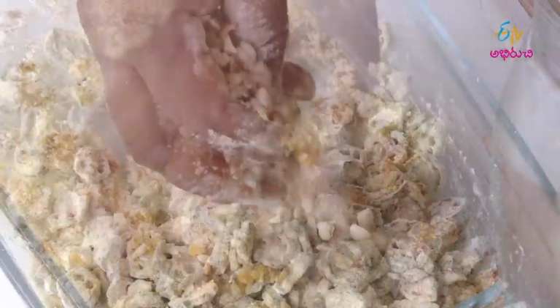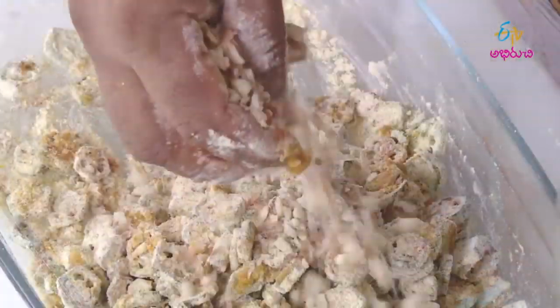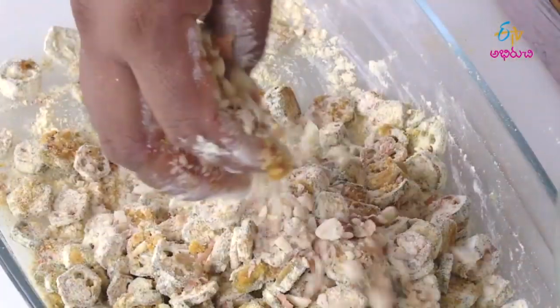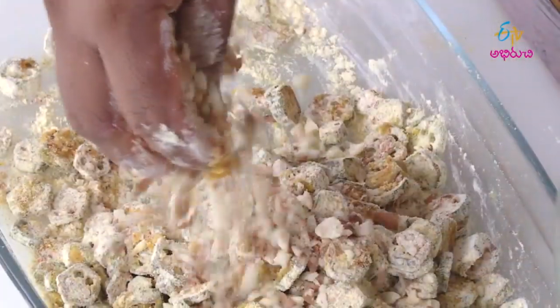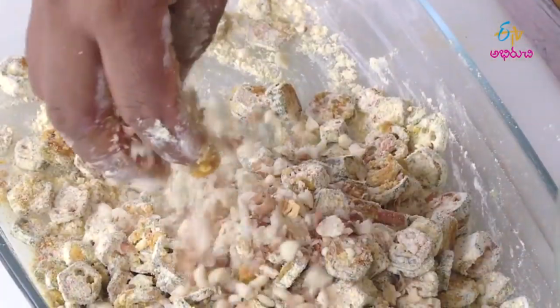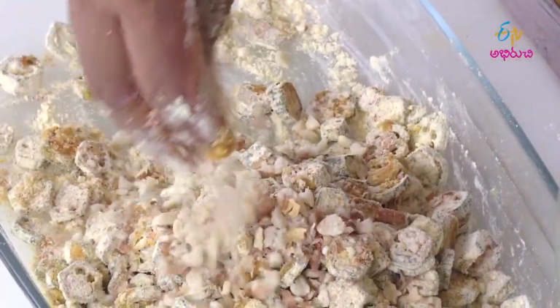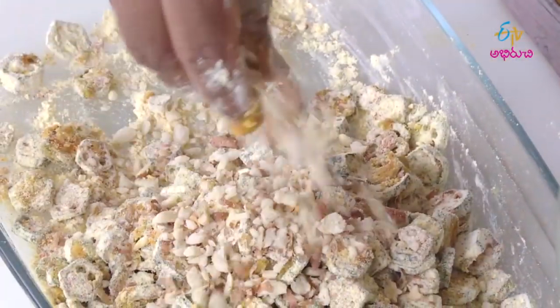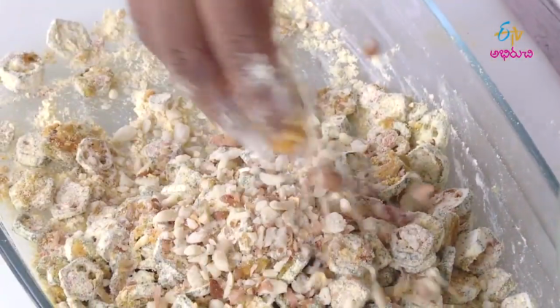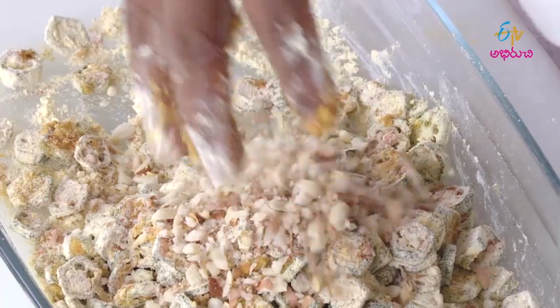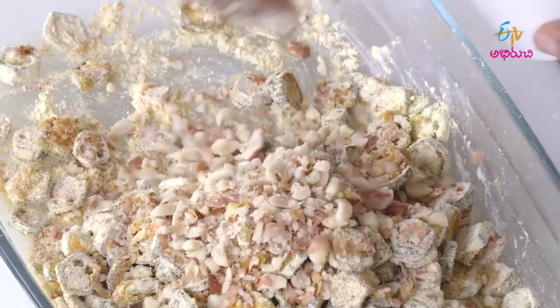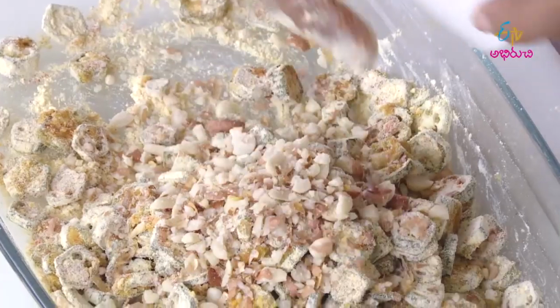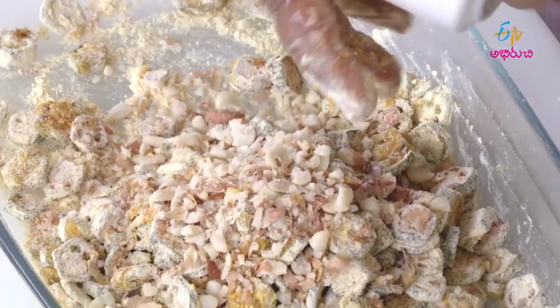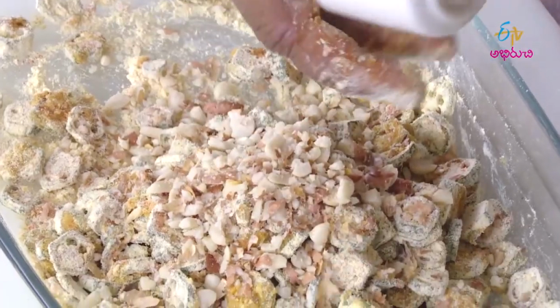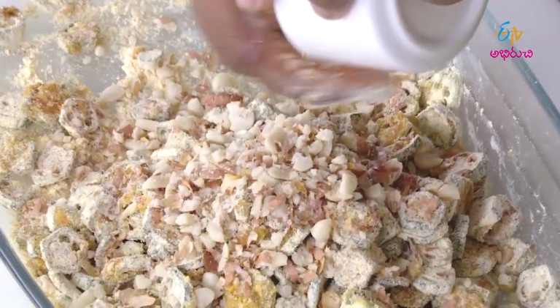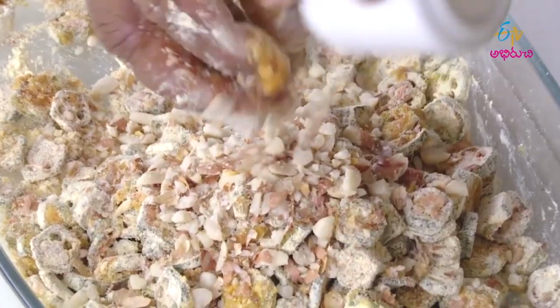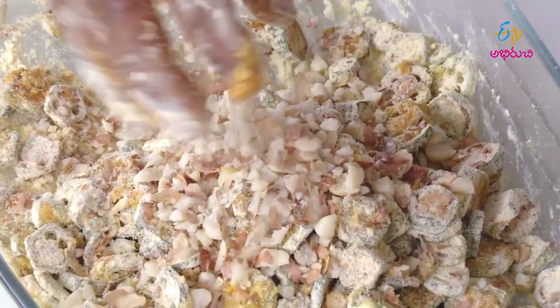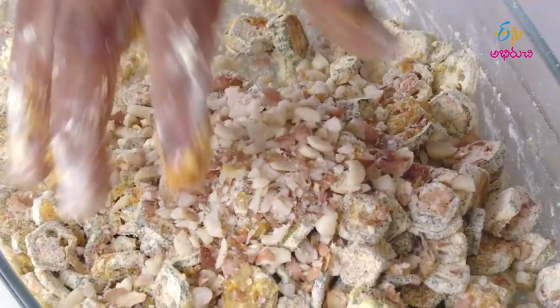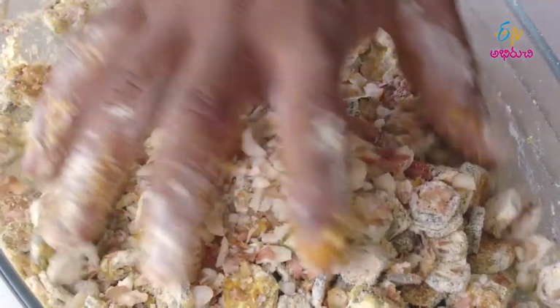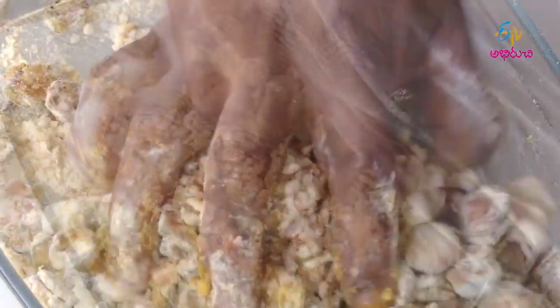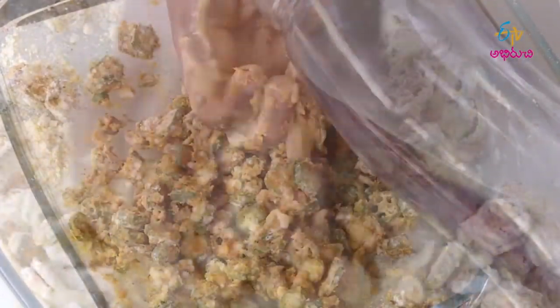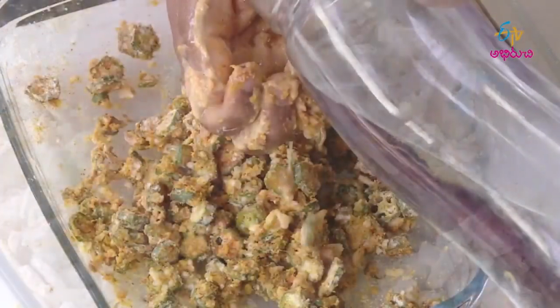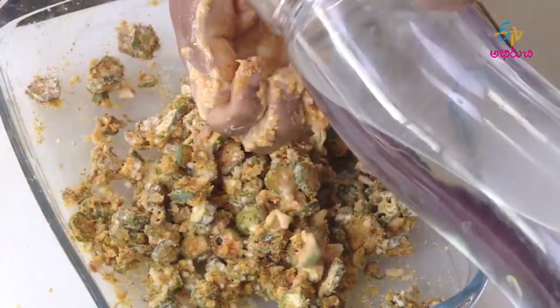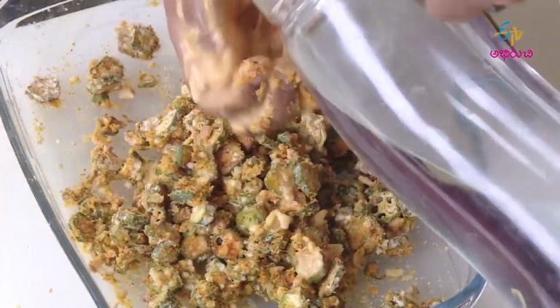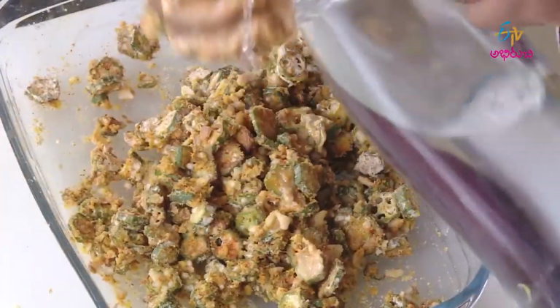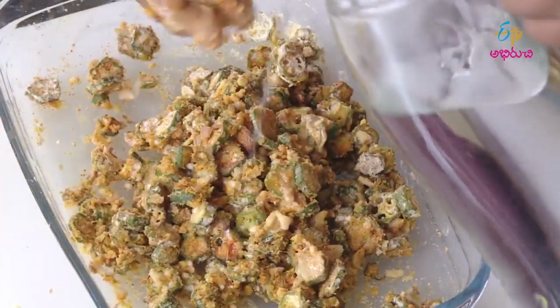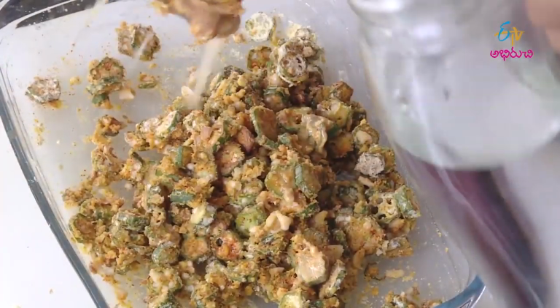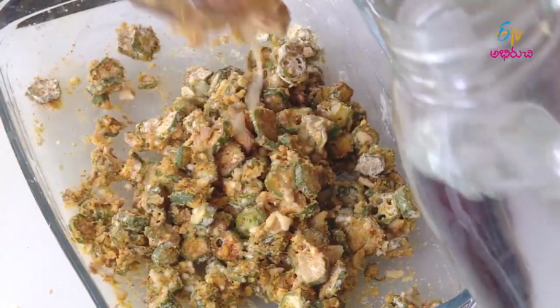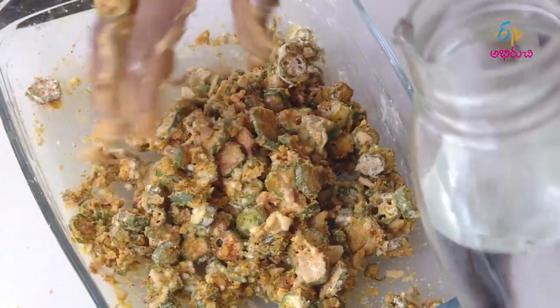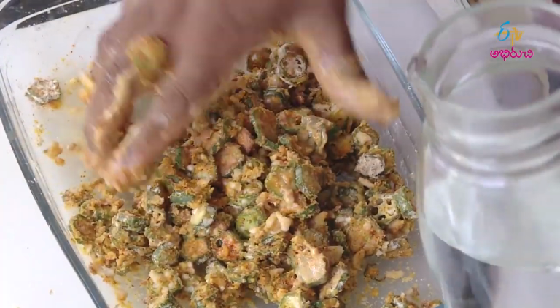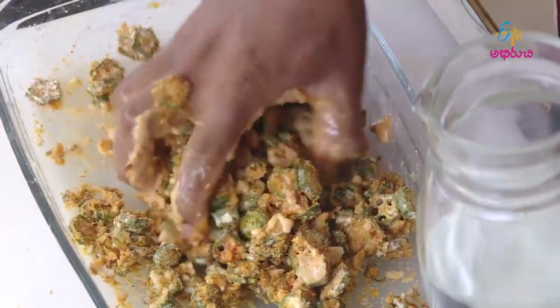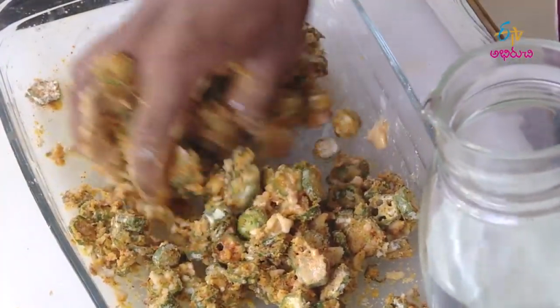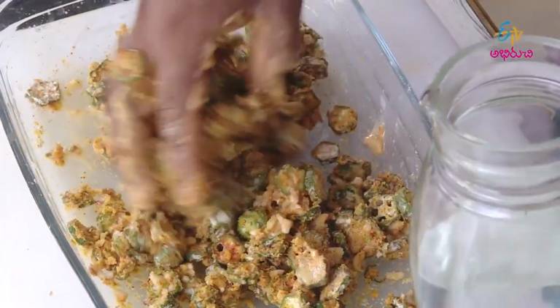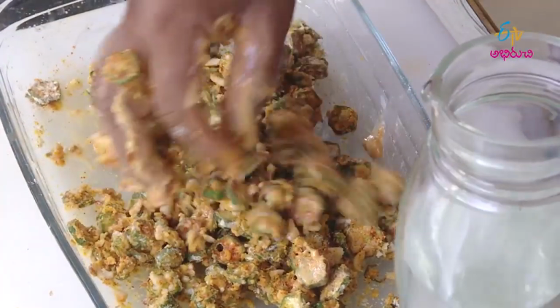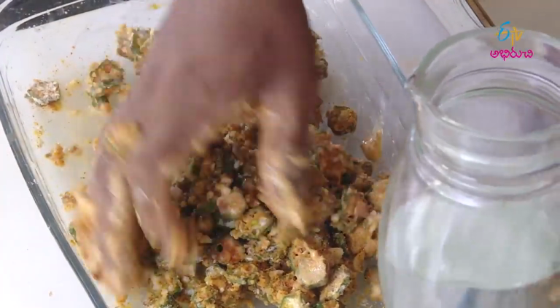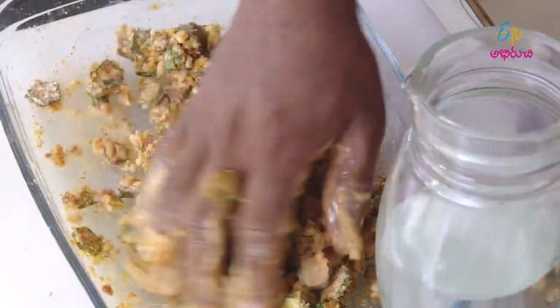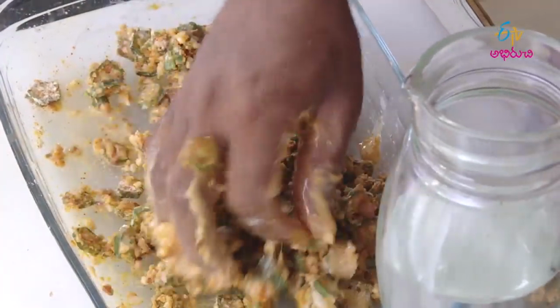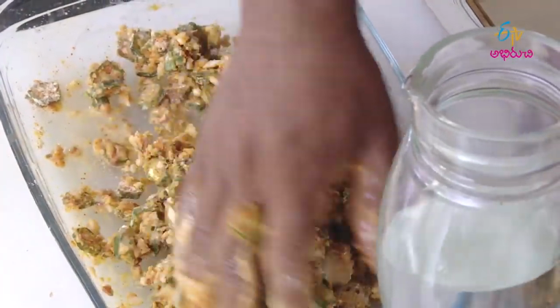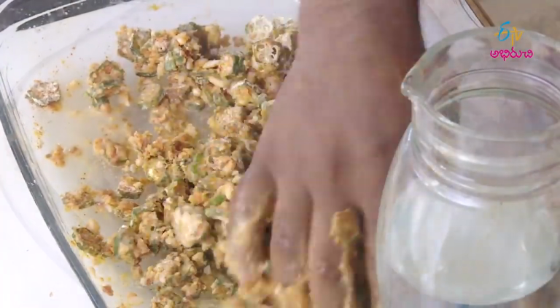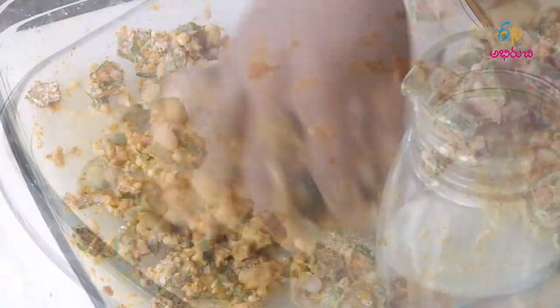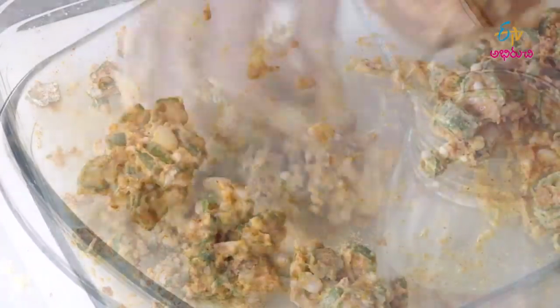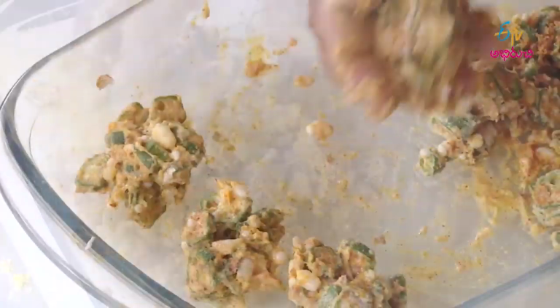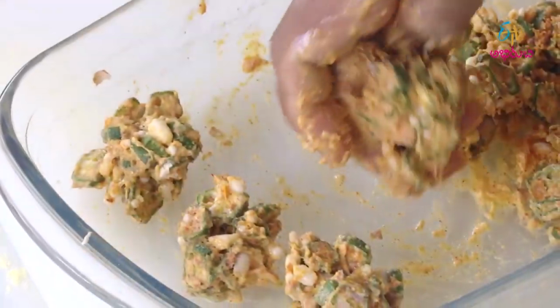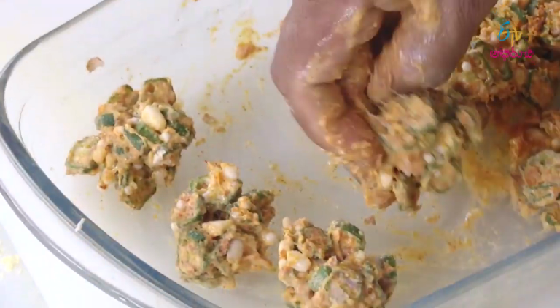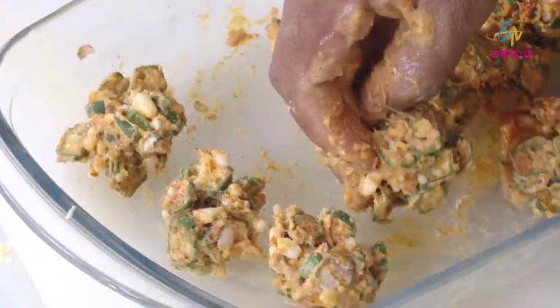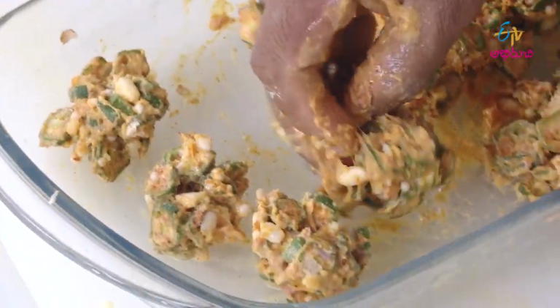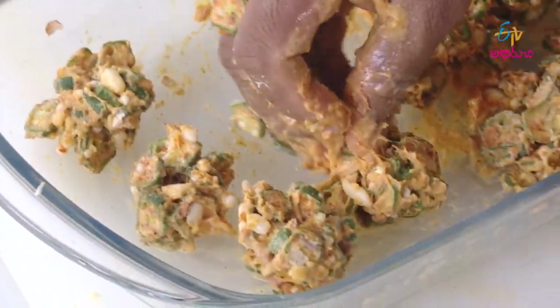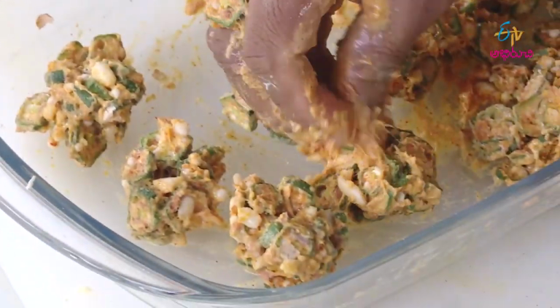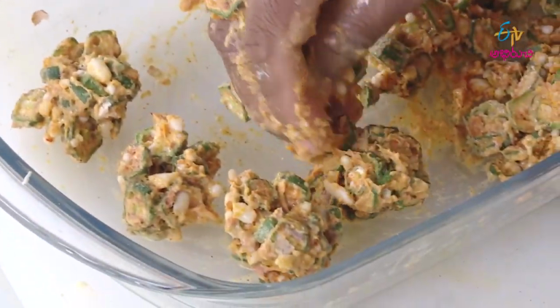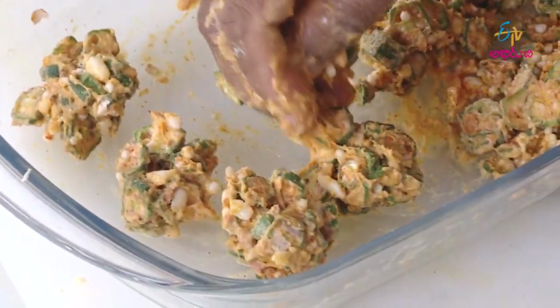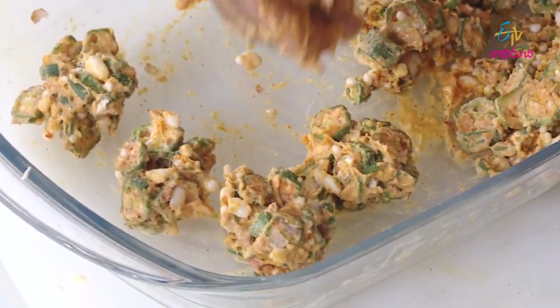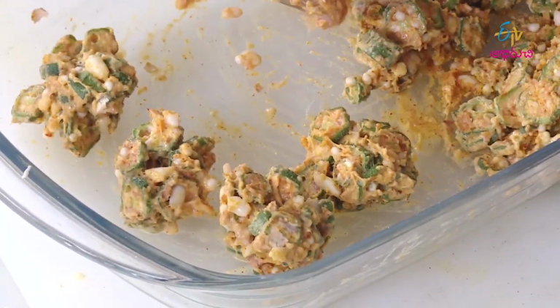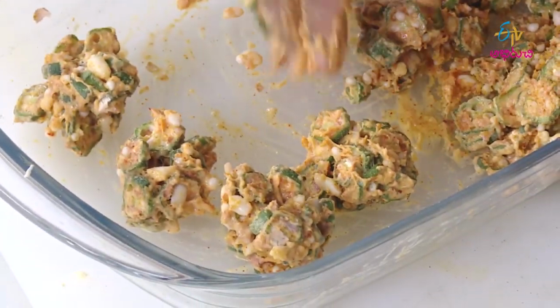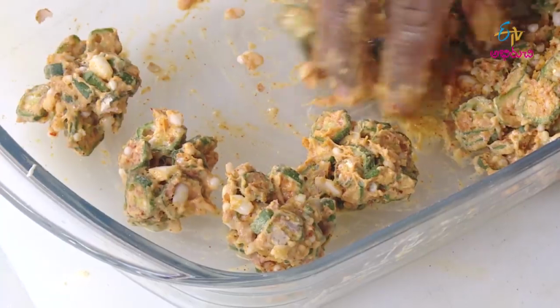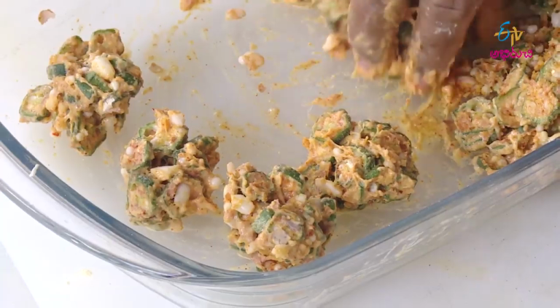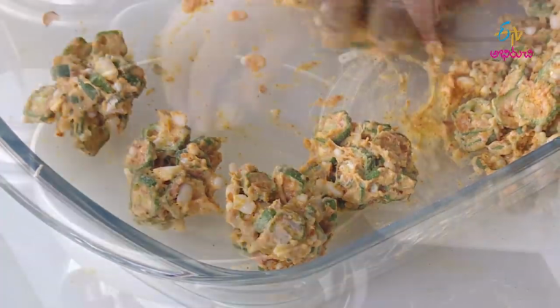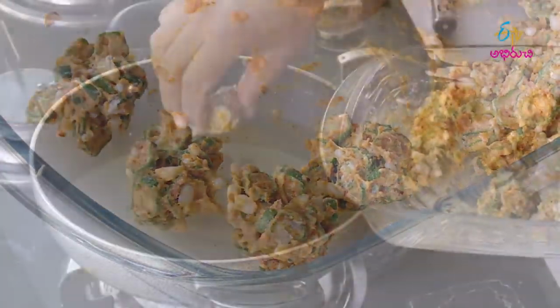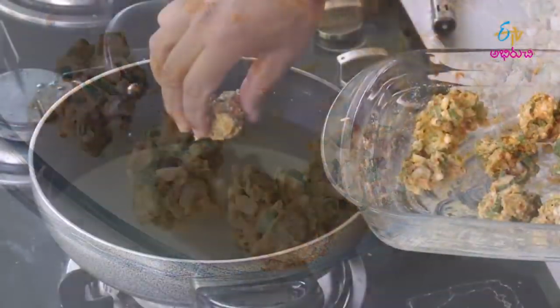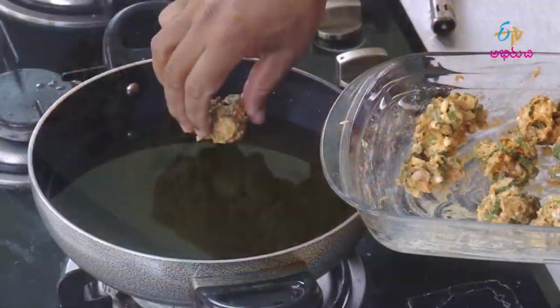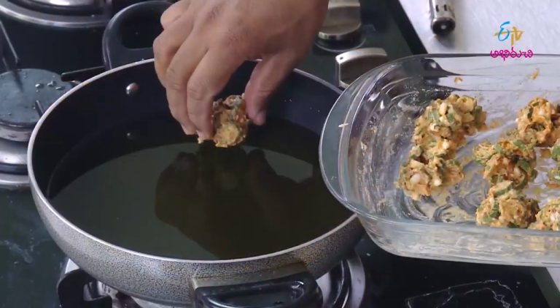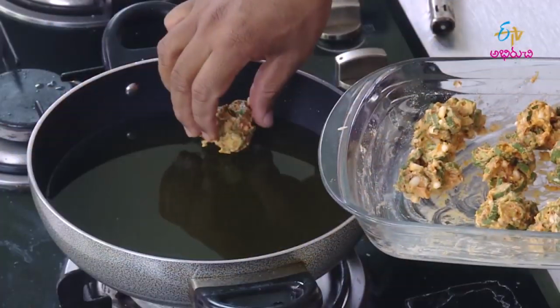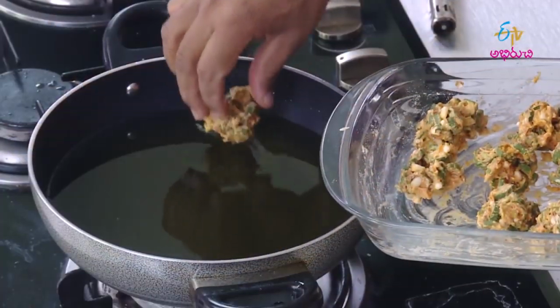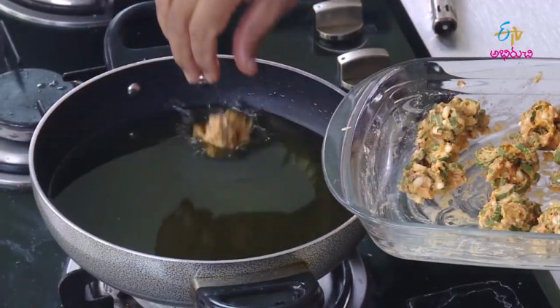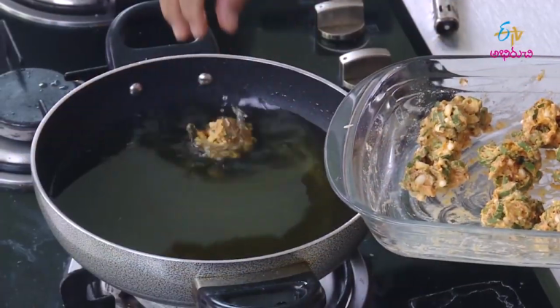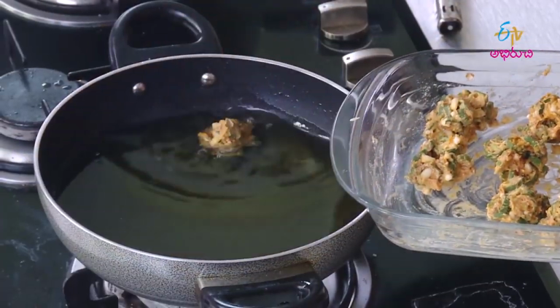Then add green chili (pachchi palli), sprinkle a little water, mix it so the batter coats evenly and stays thick, prepare it well, and fry in hot oil.